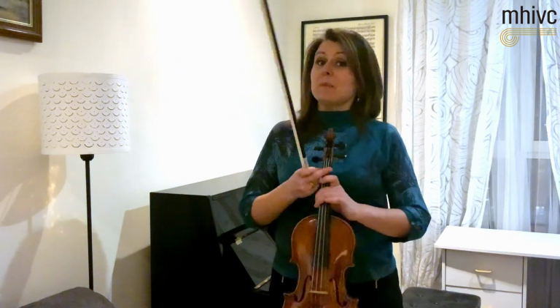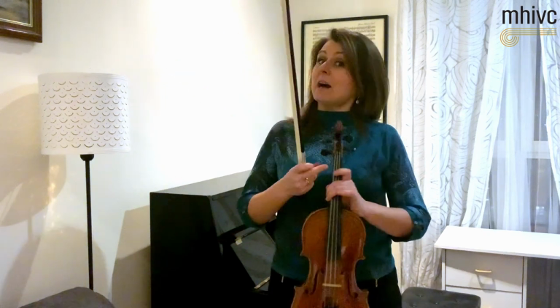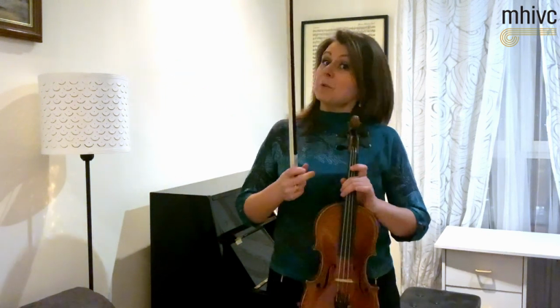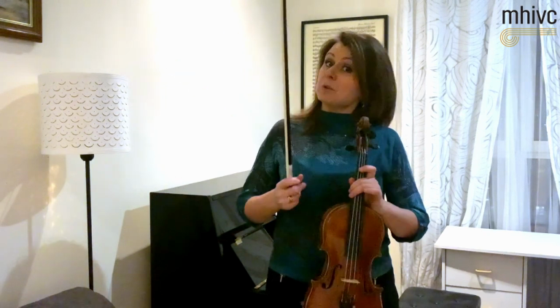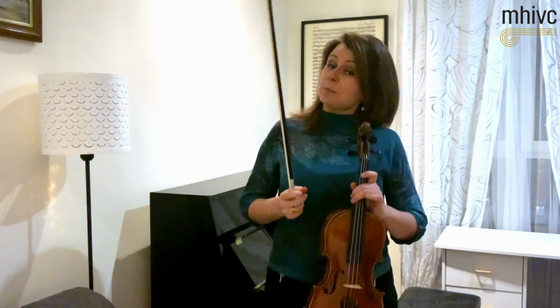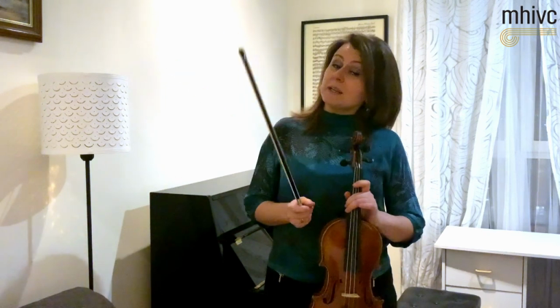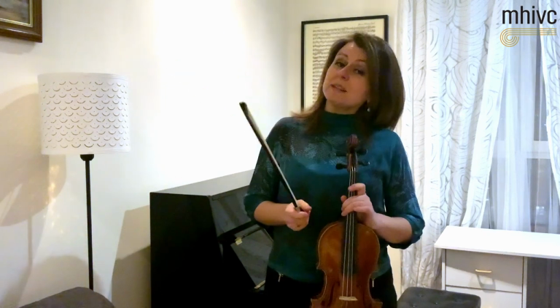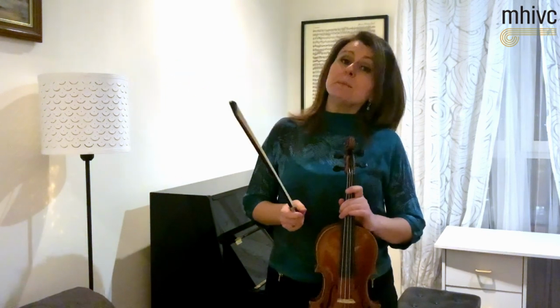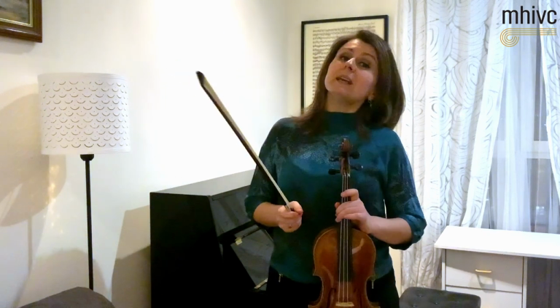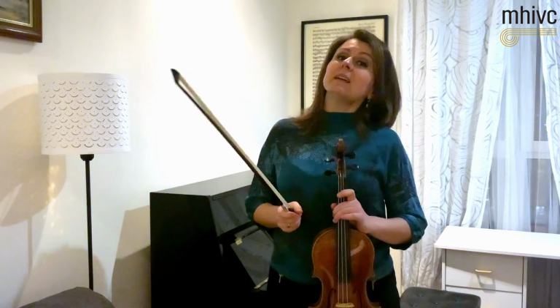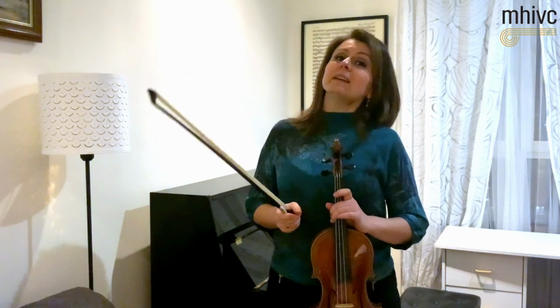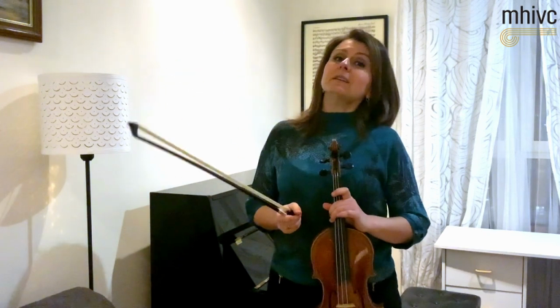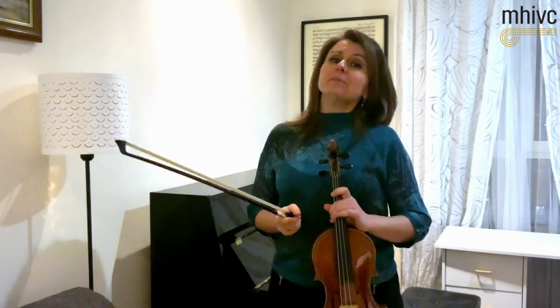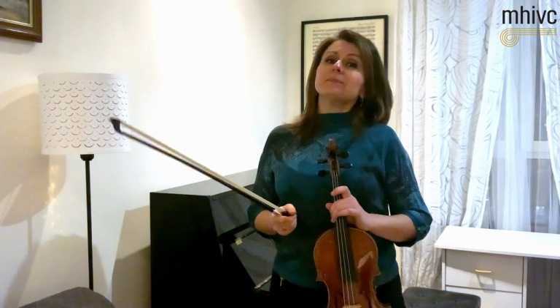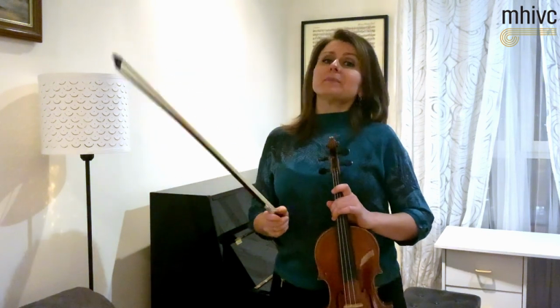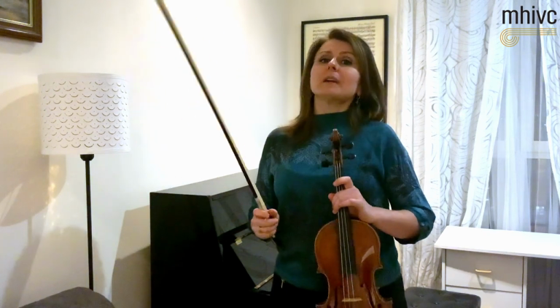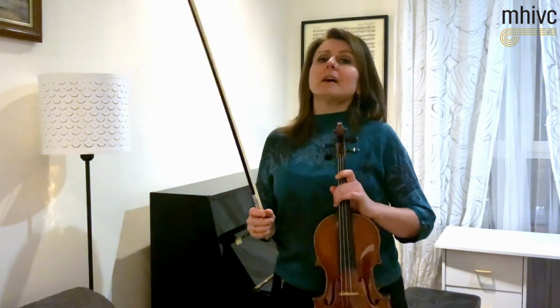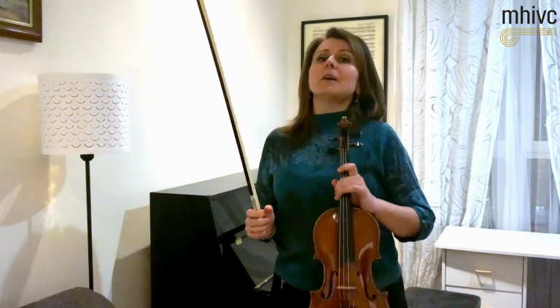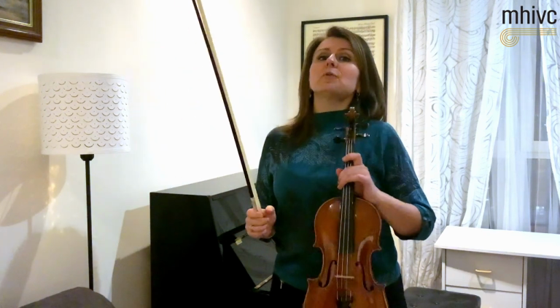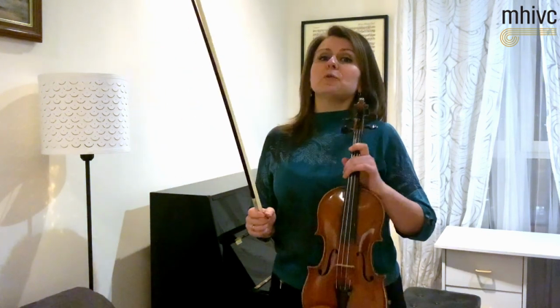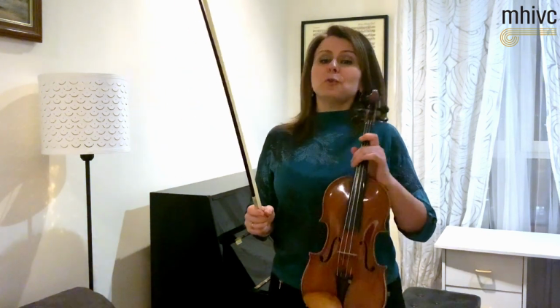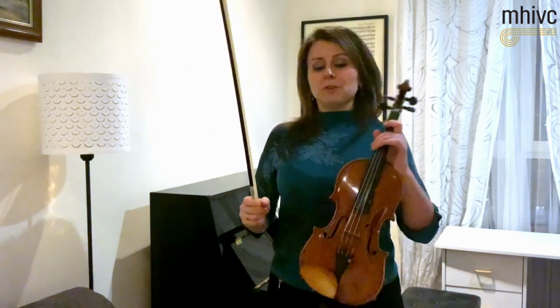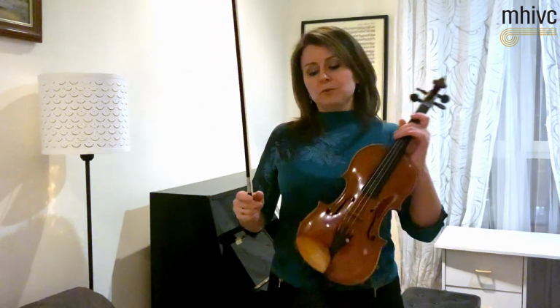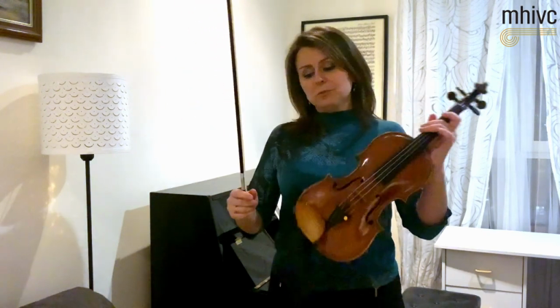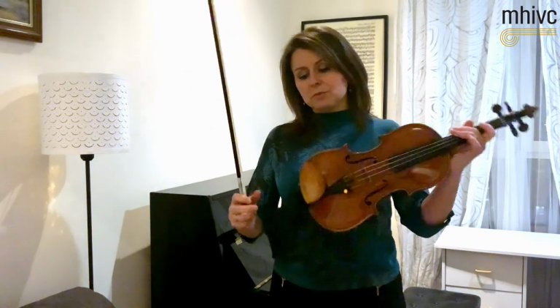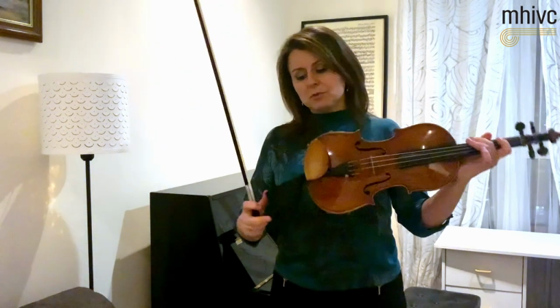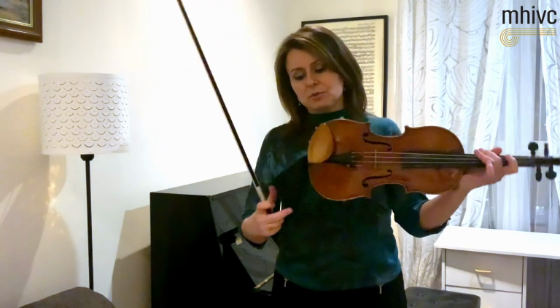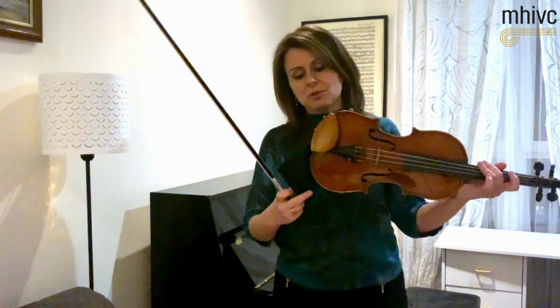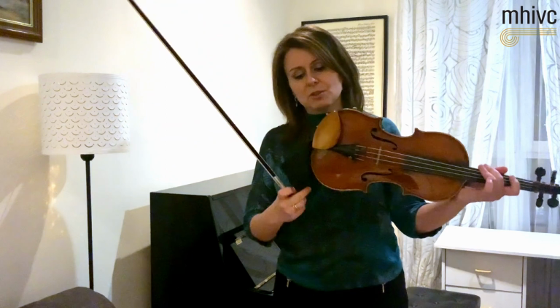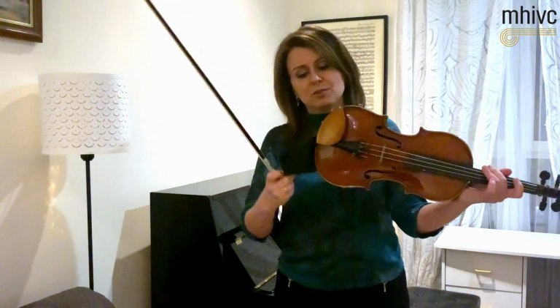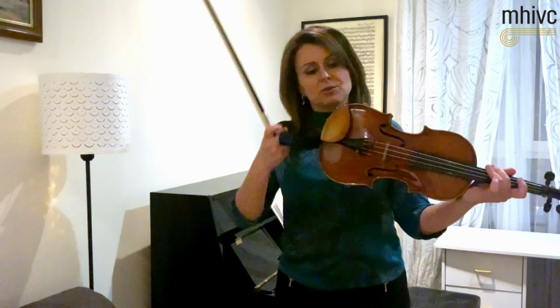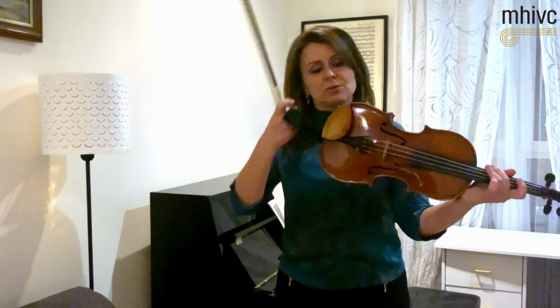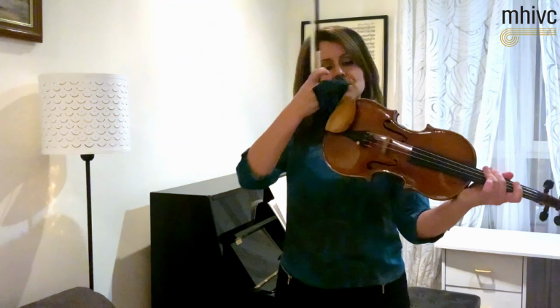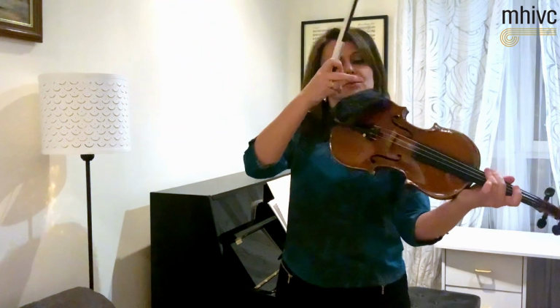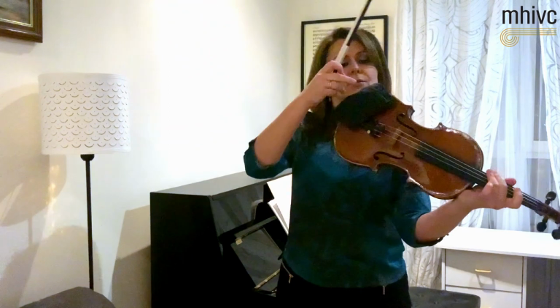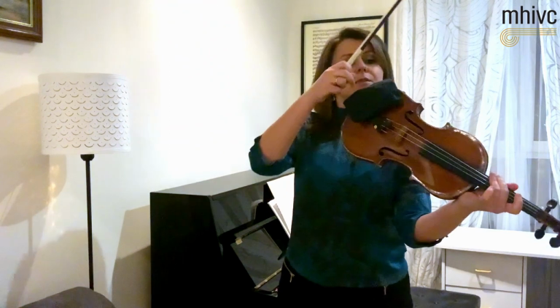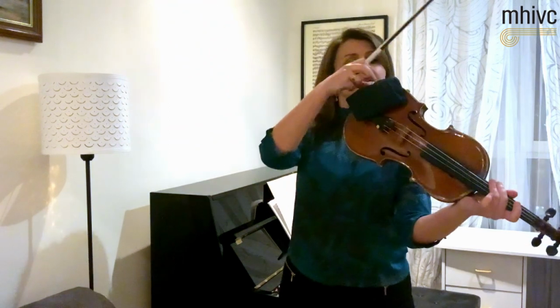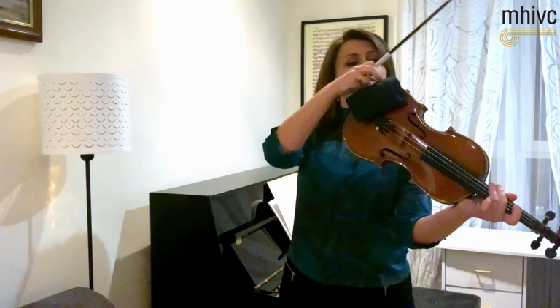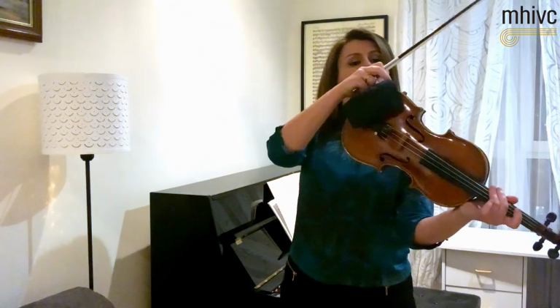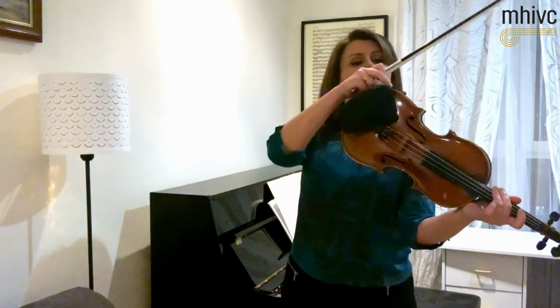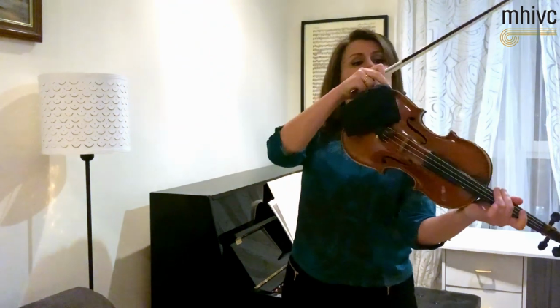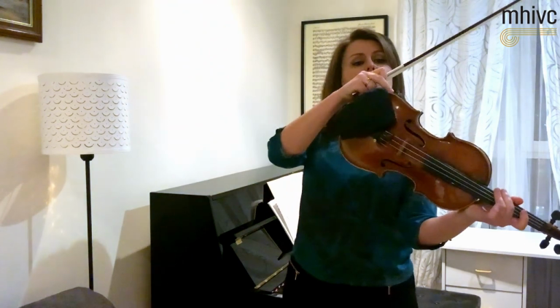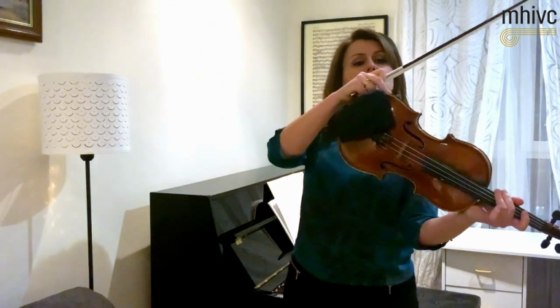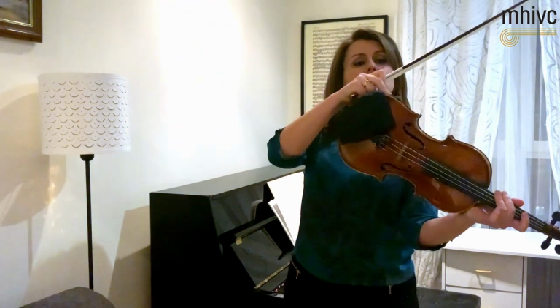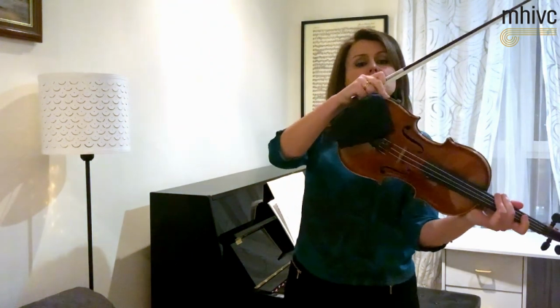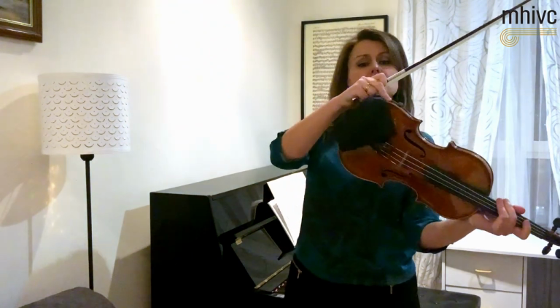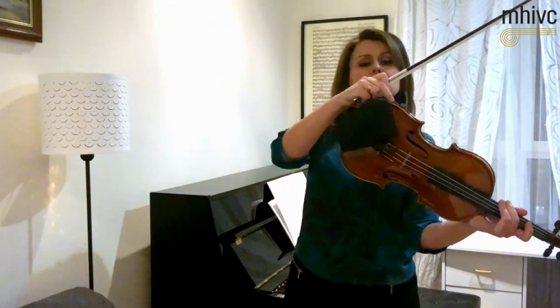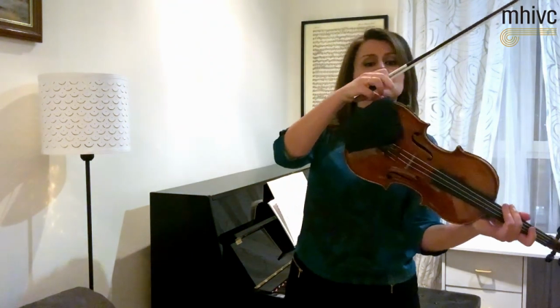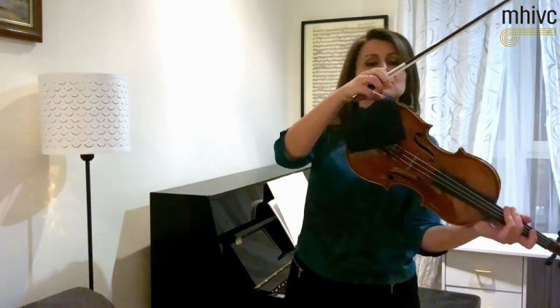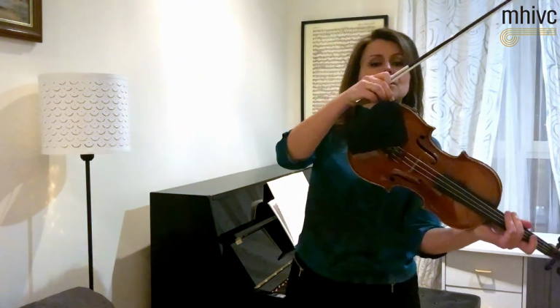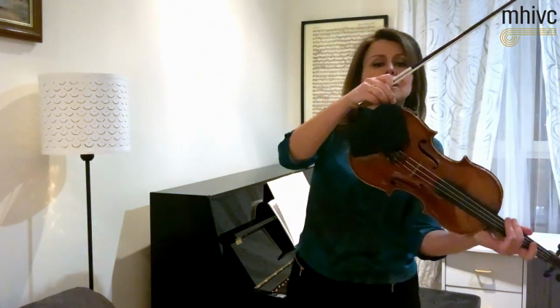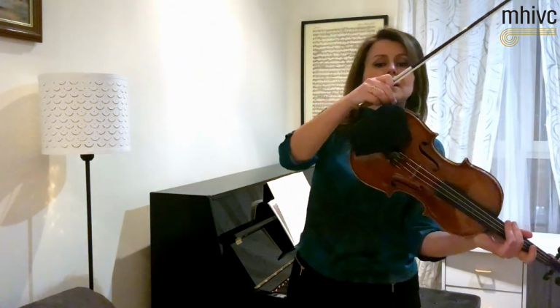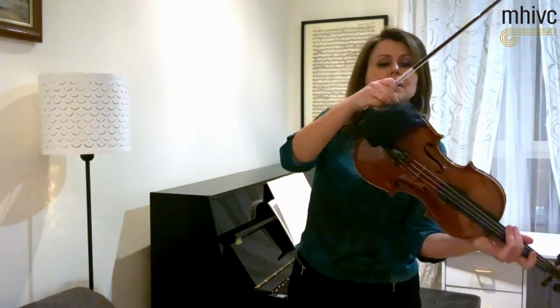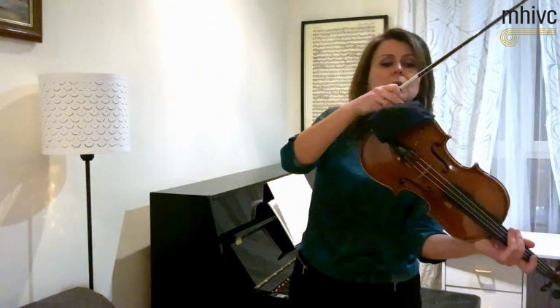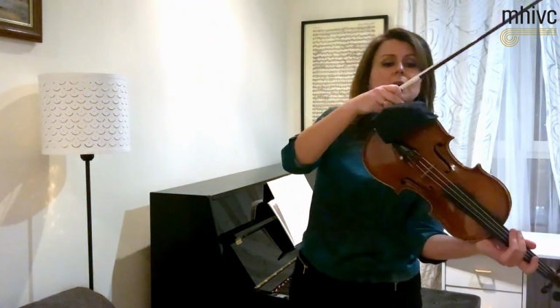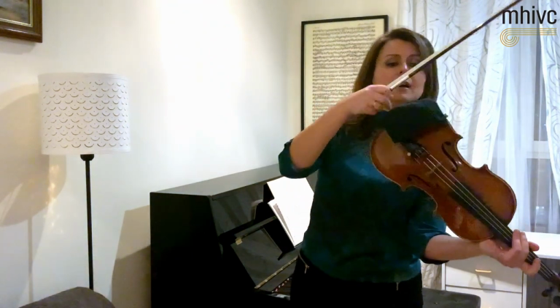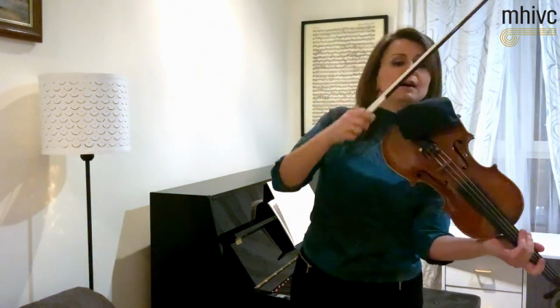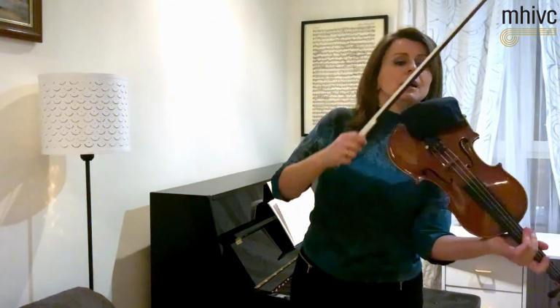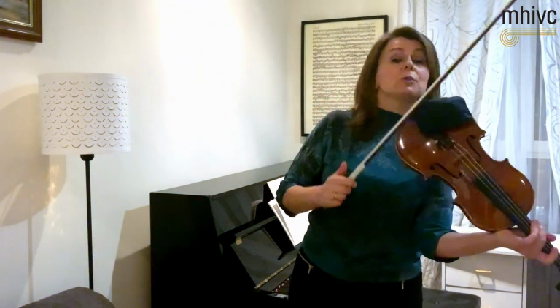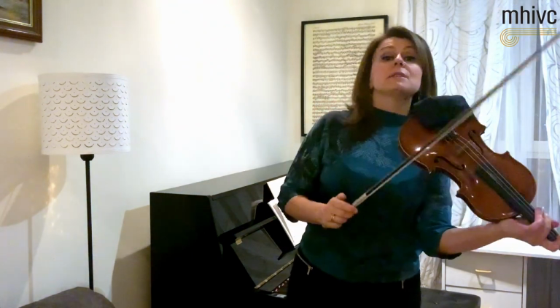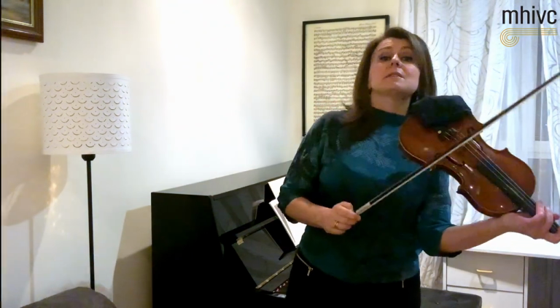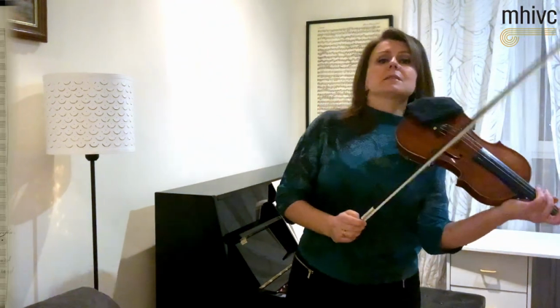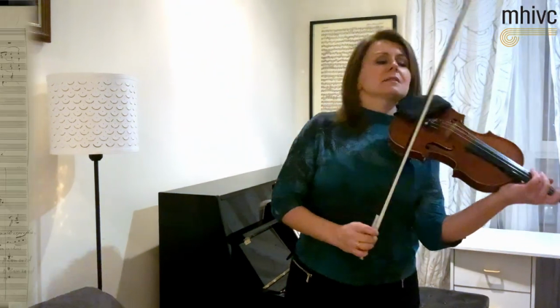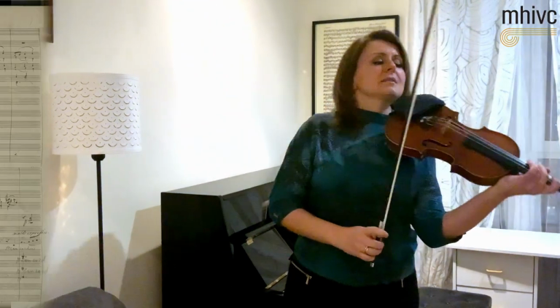I will play the beginning for you, just to show you how it starts.